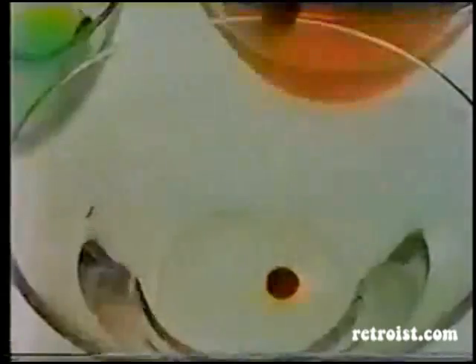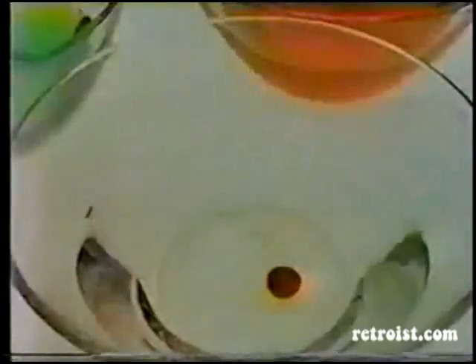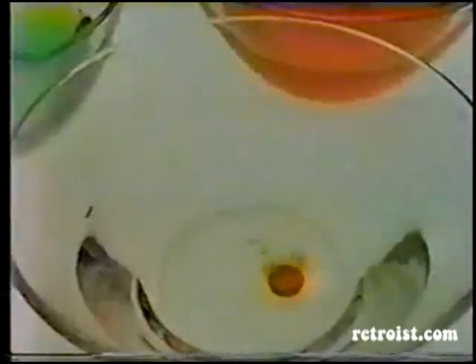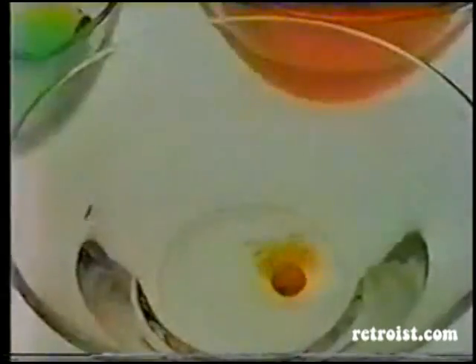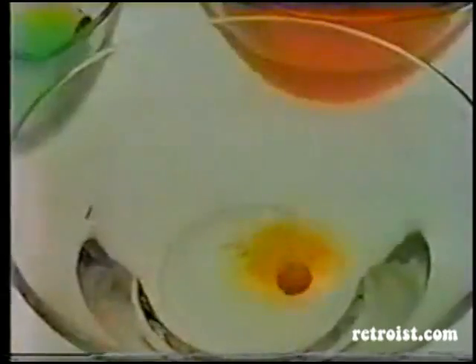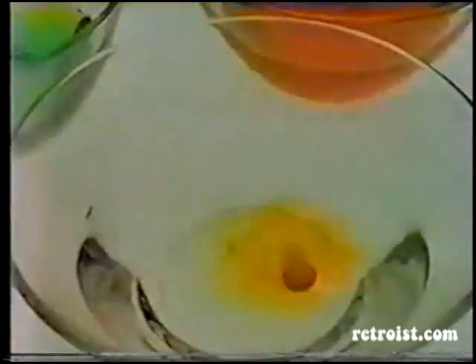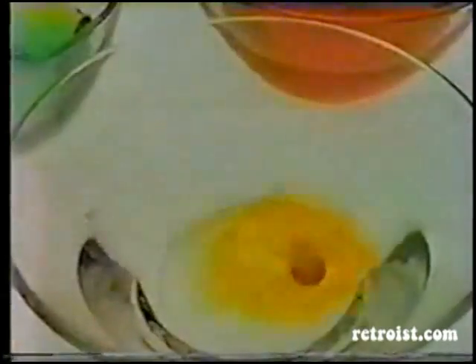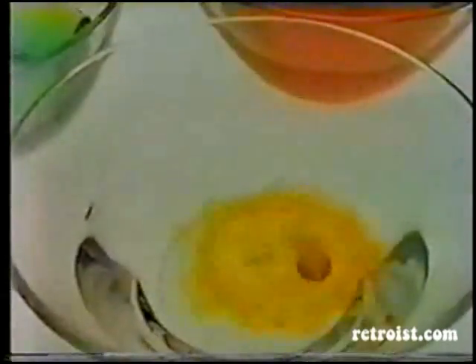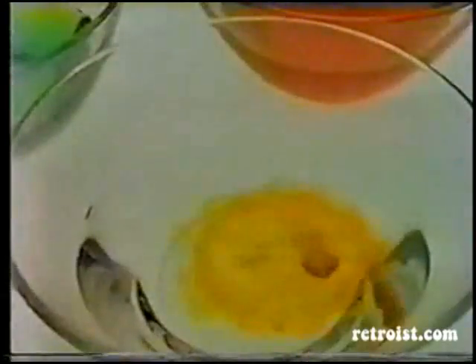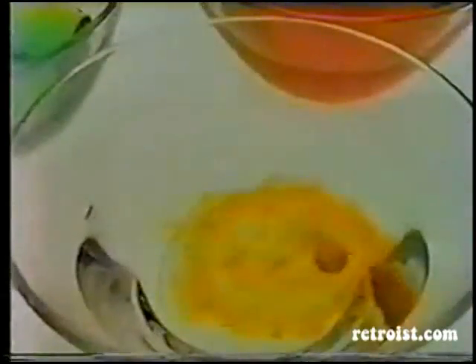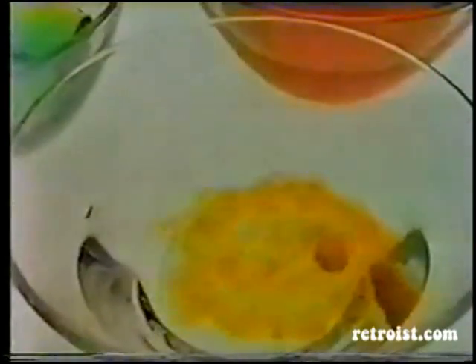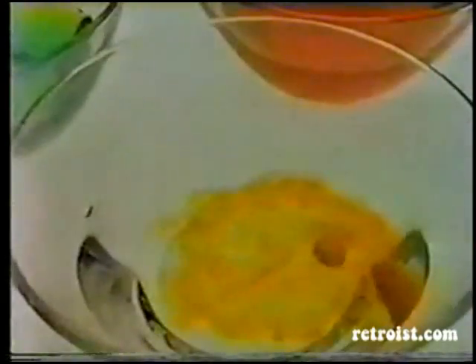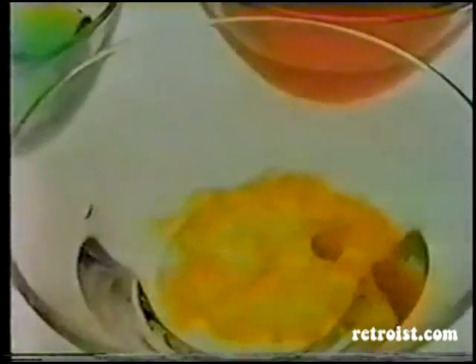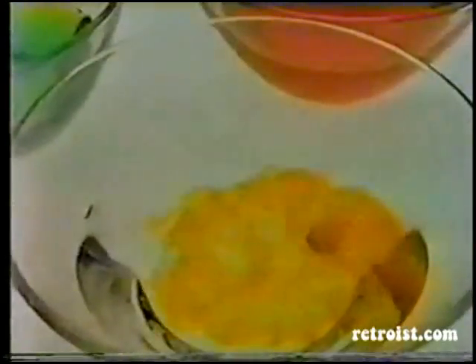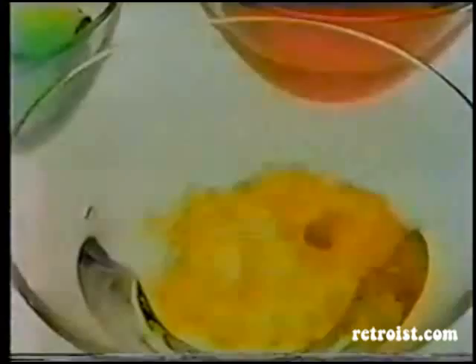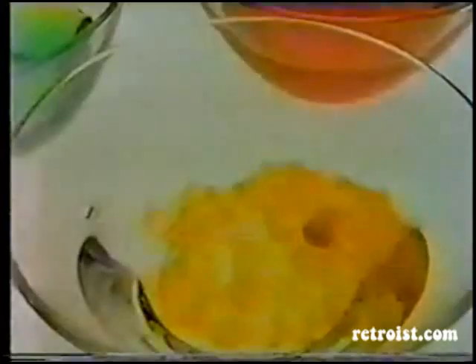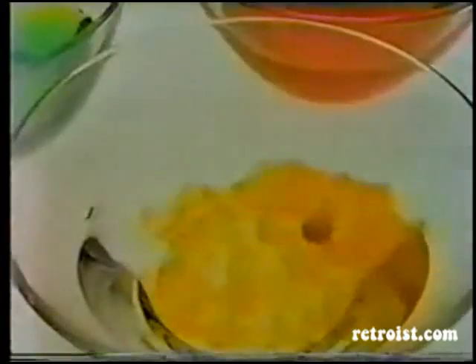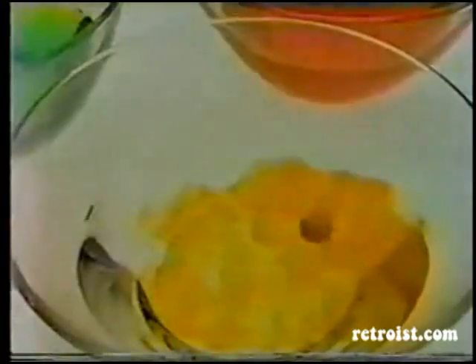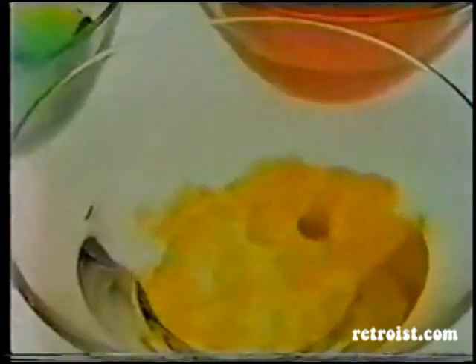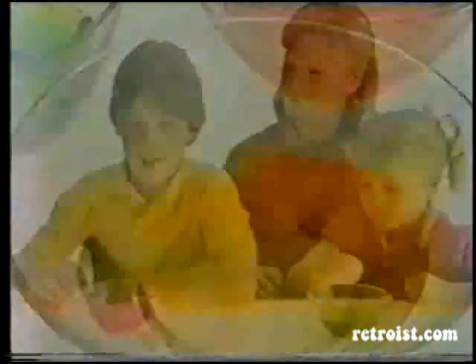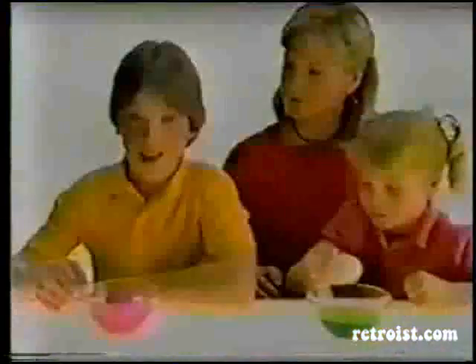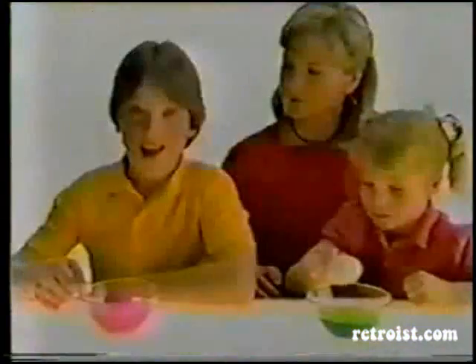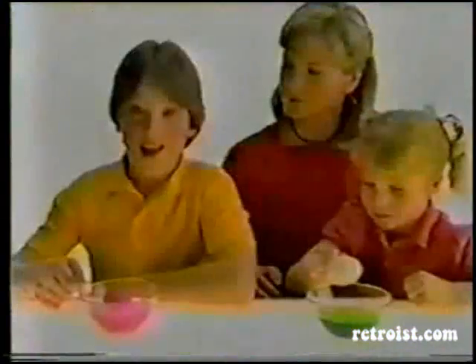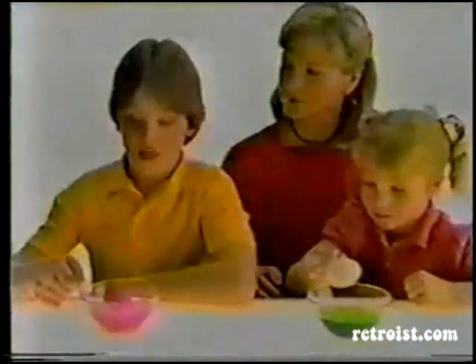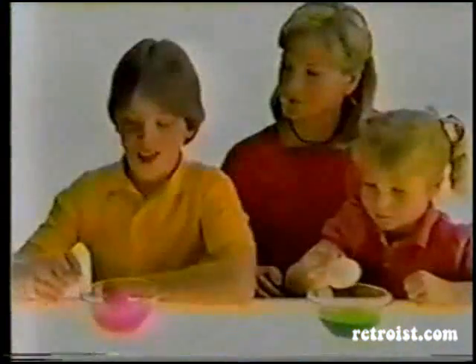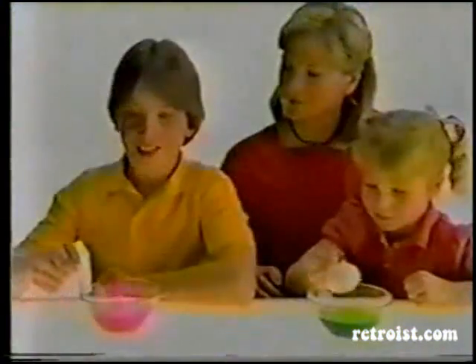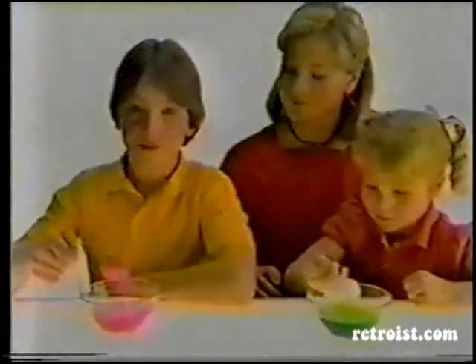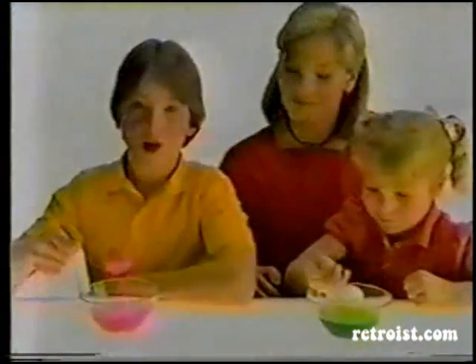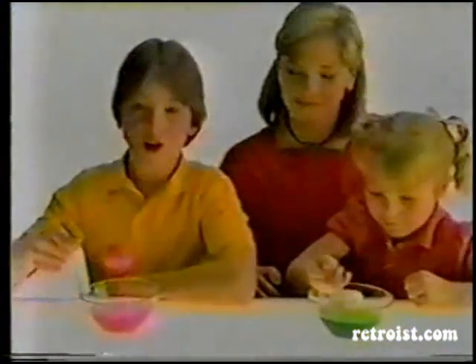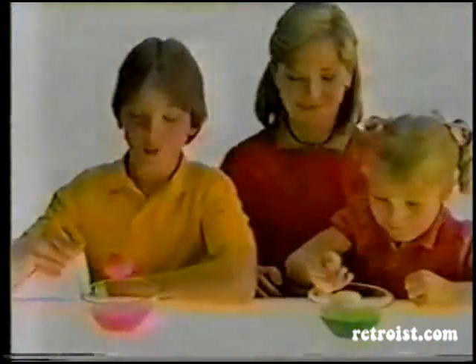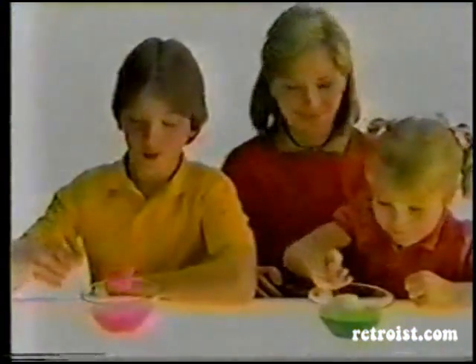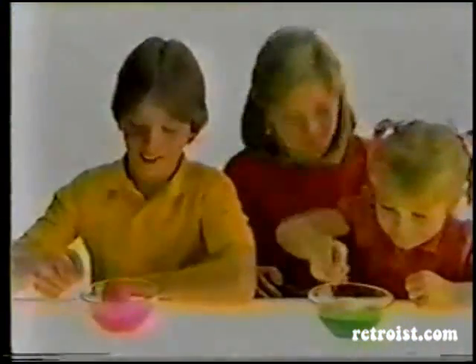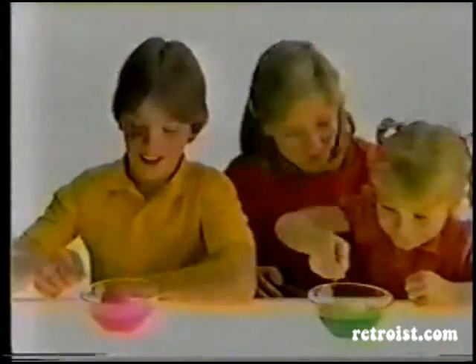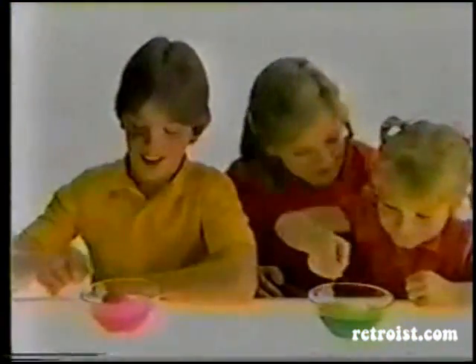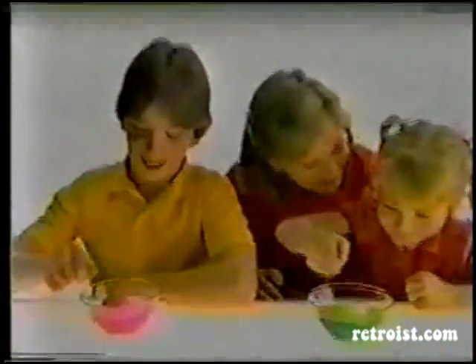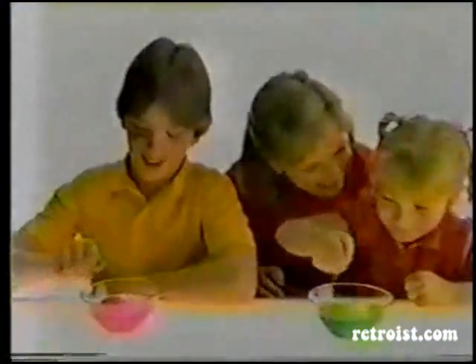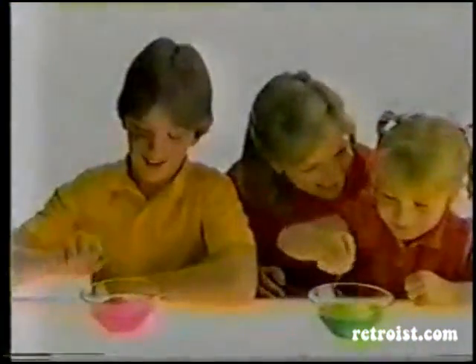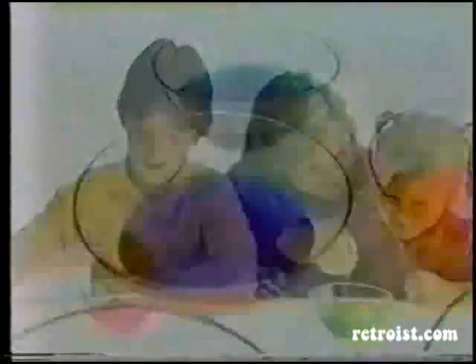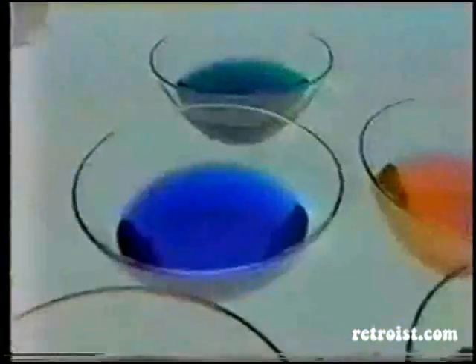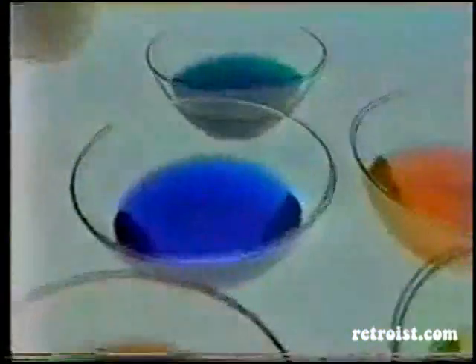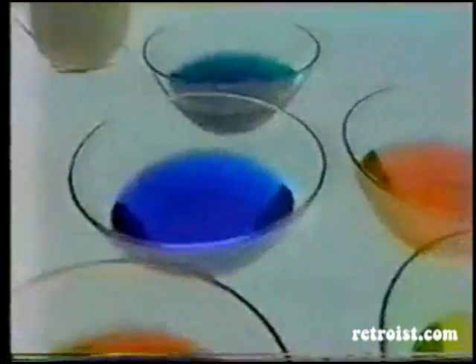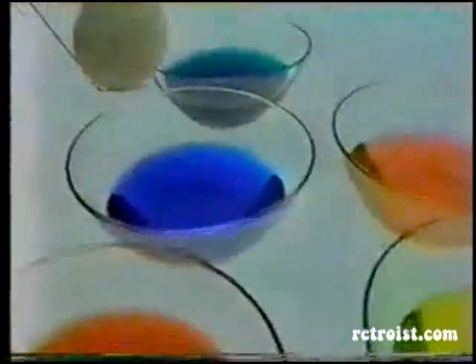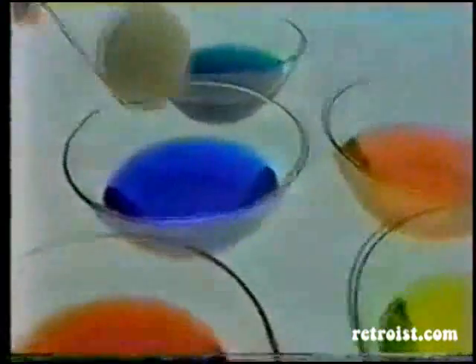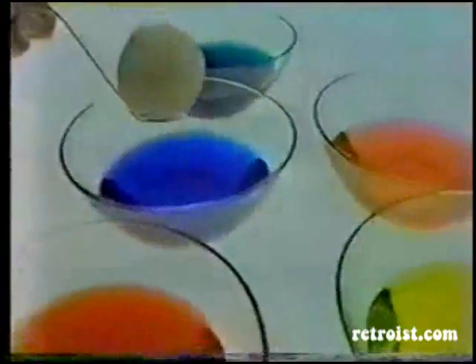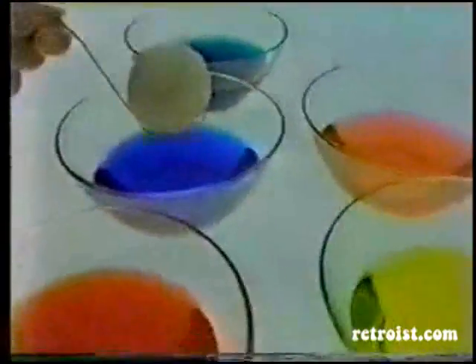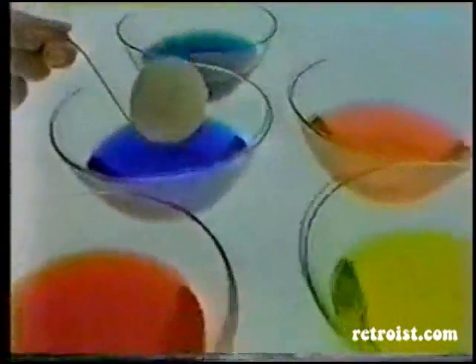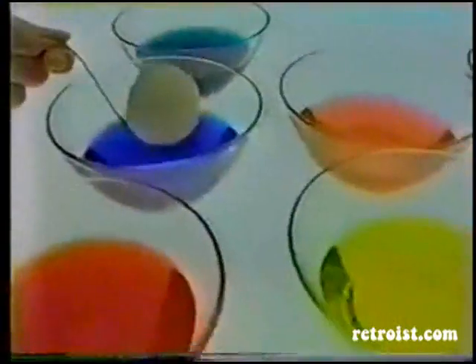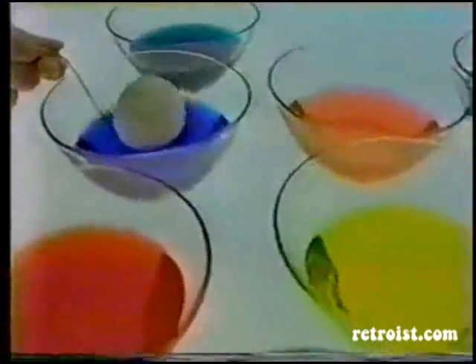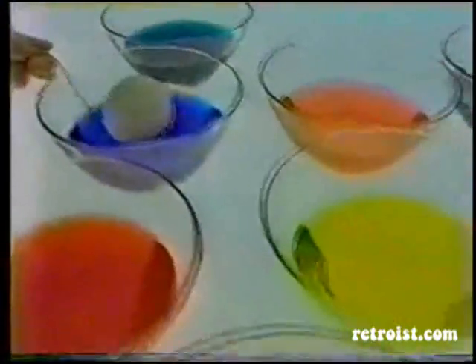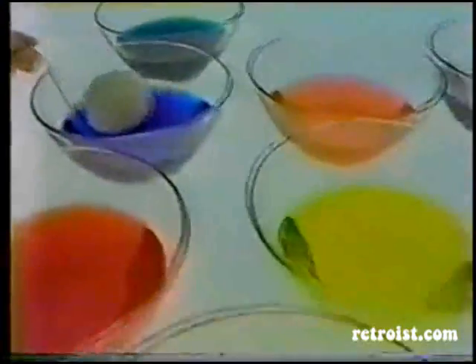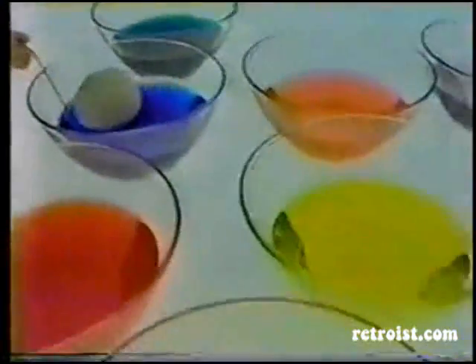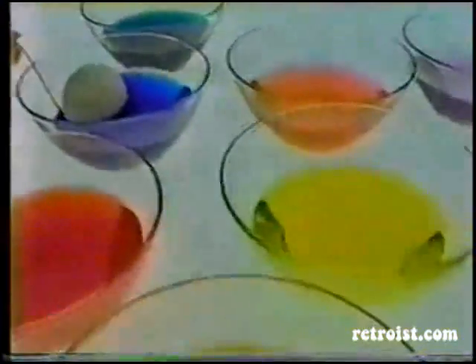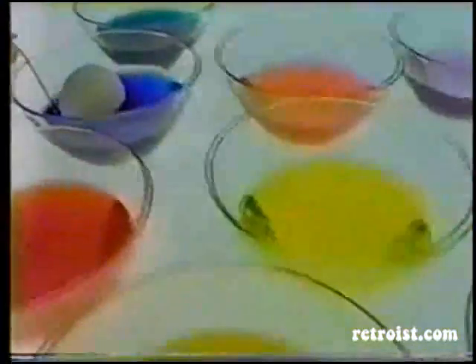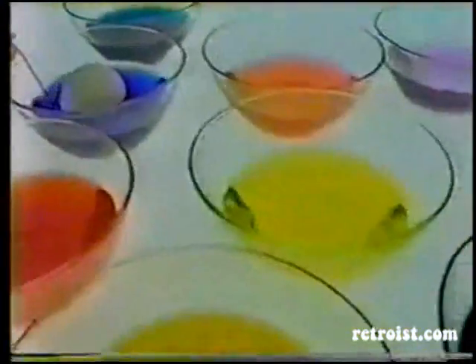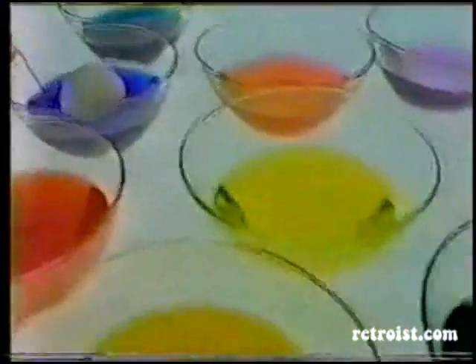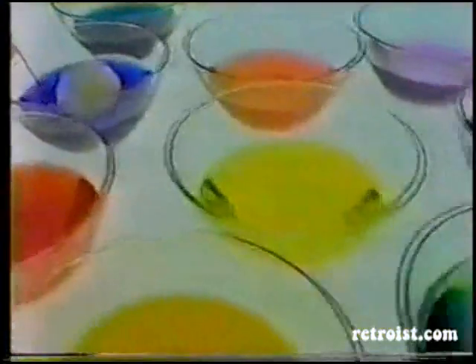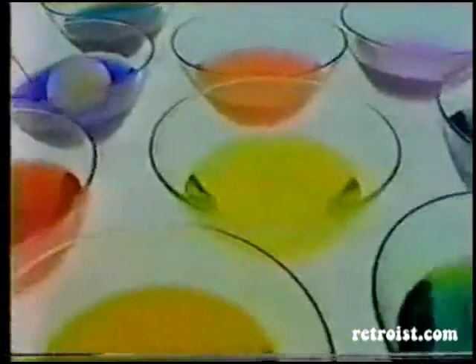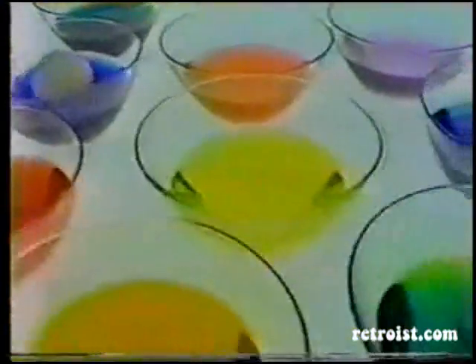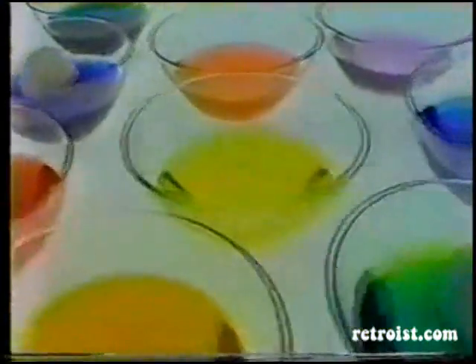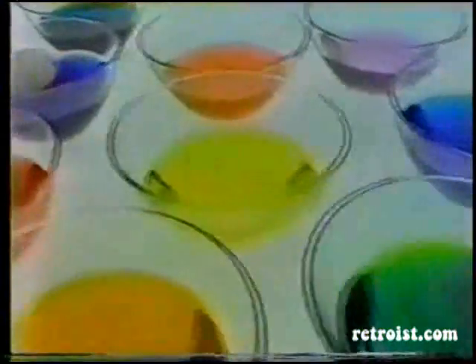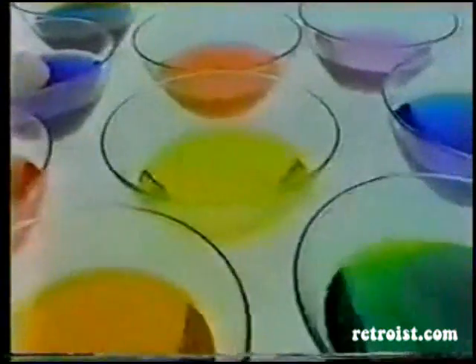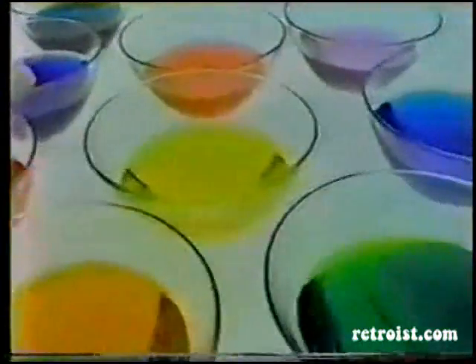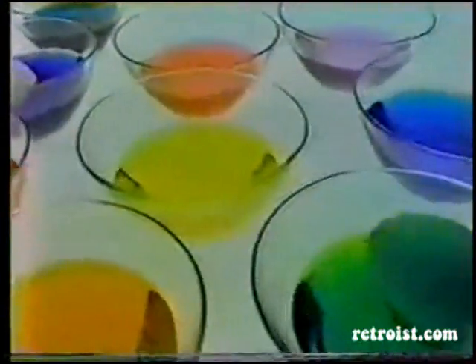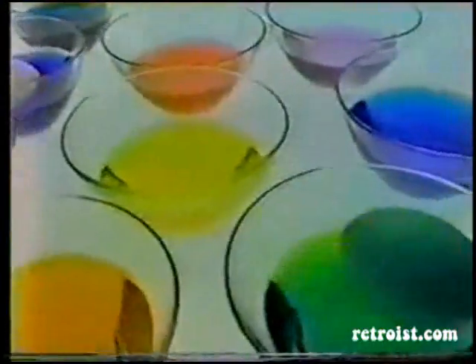Drop a colored tablet into vinegar and cold water. Then dip a hard-boiled egg for a rainbow of beautiful Easter colors.